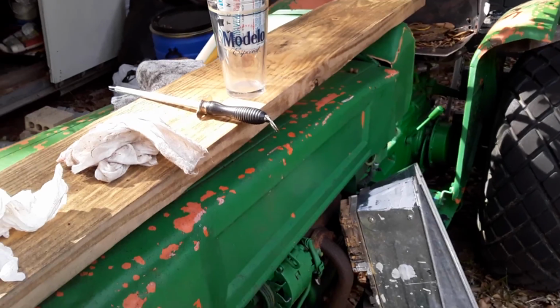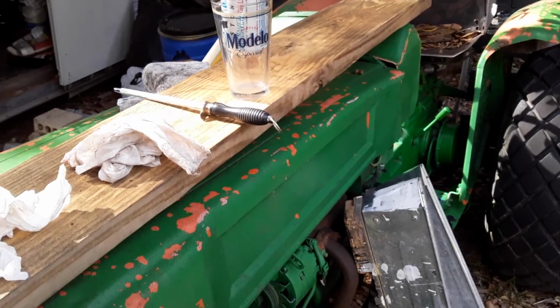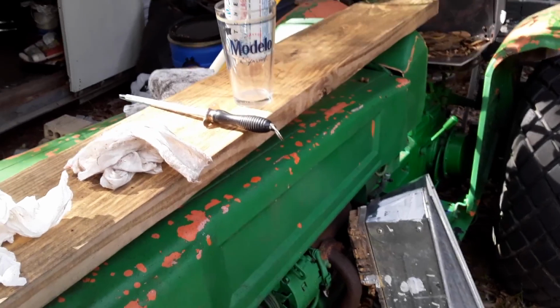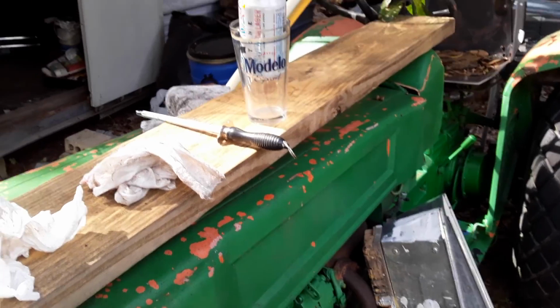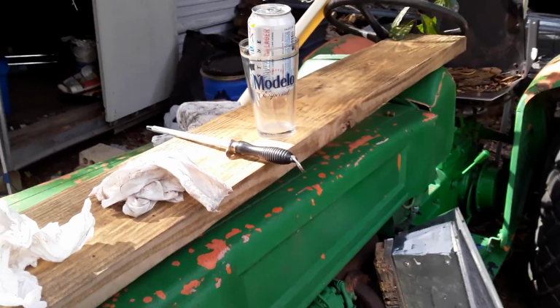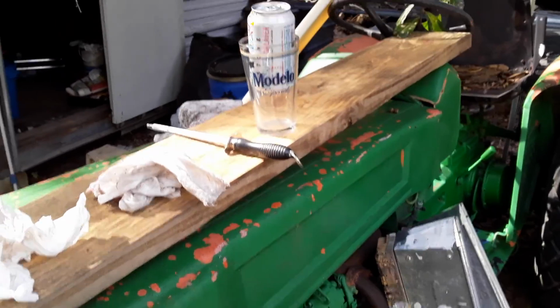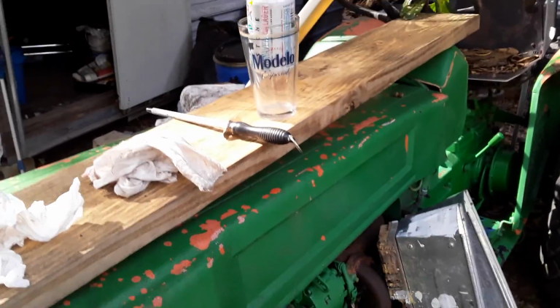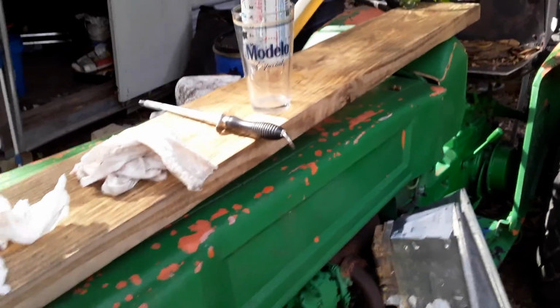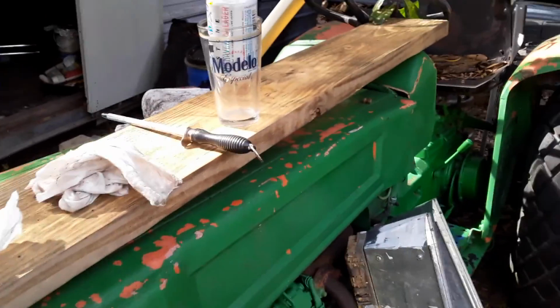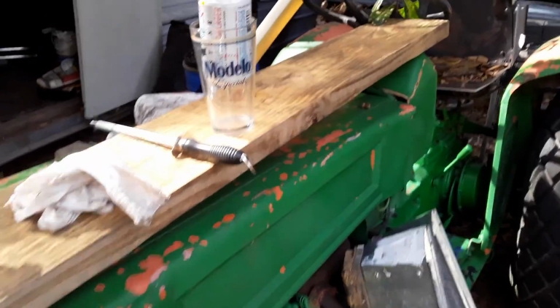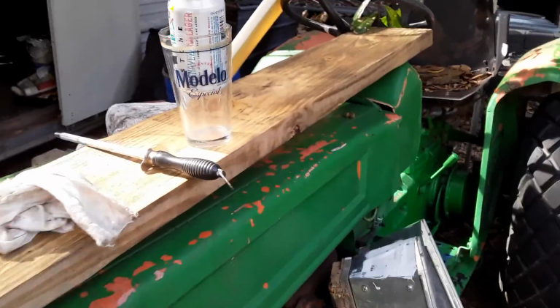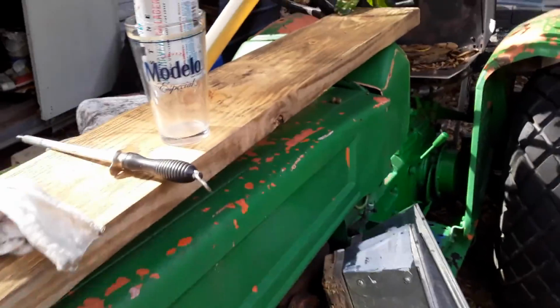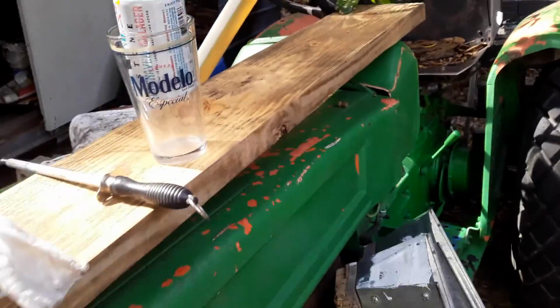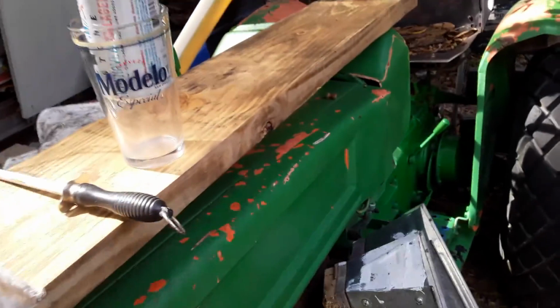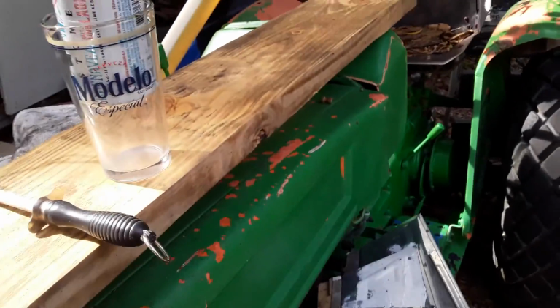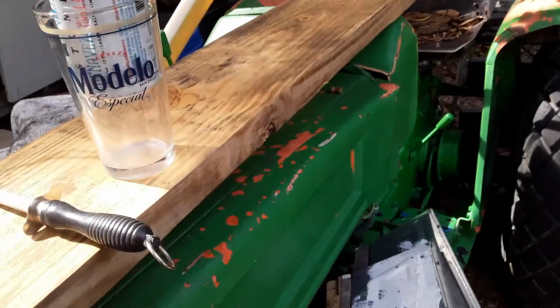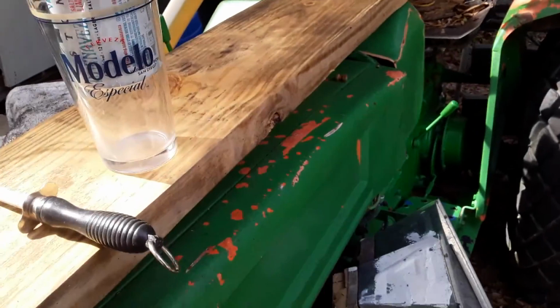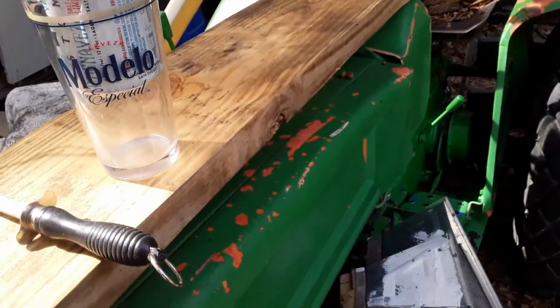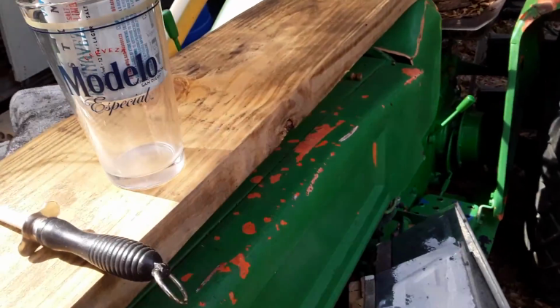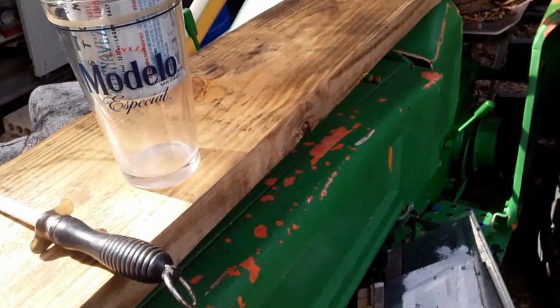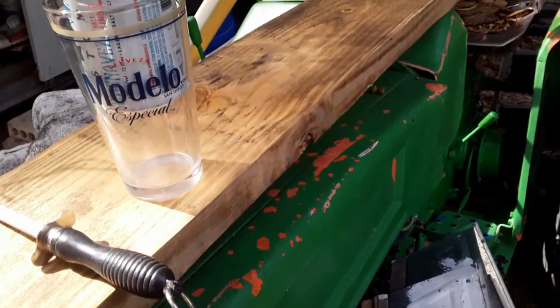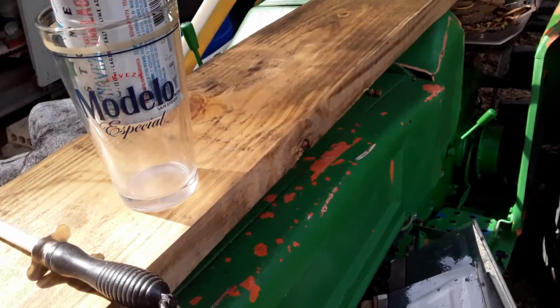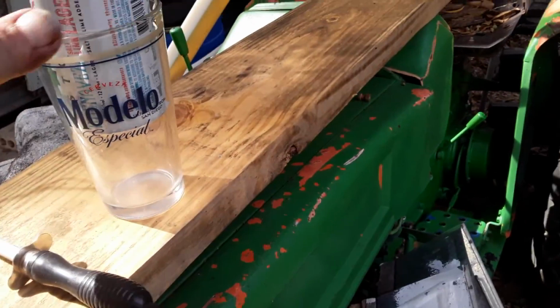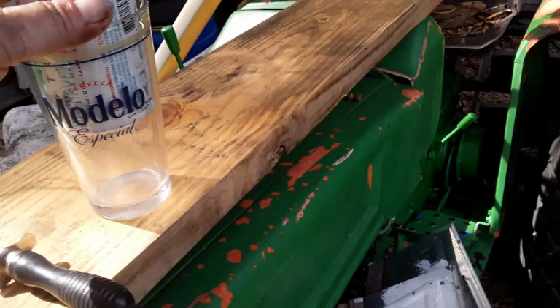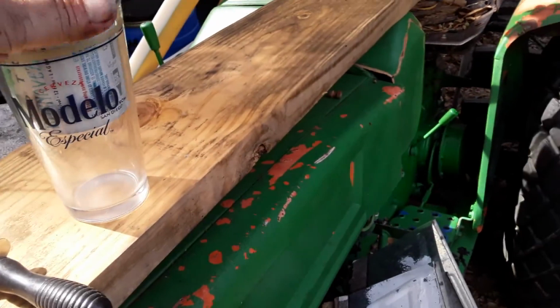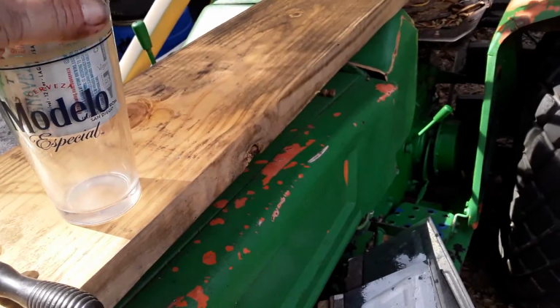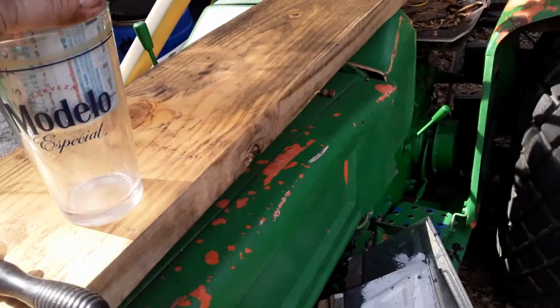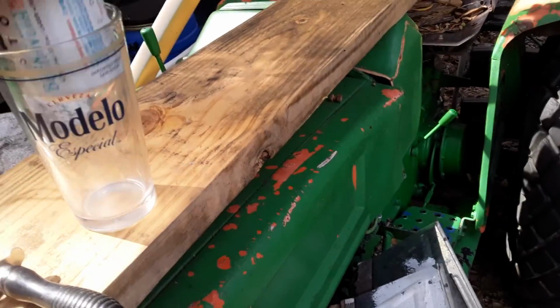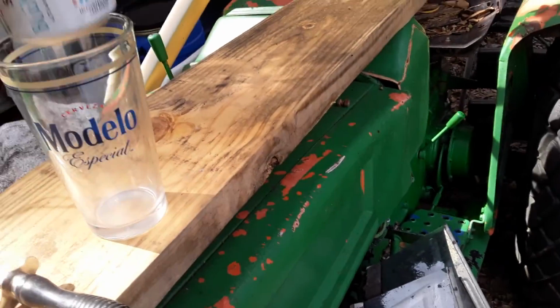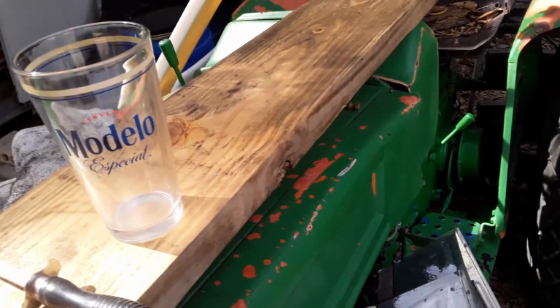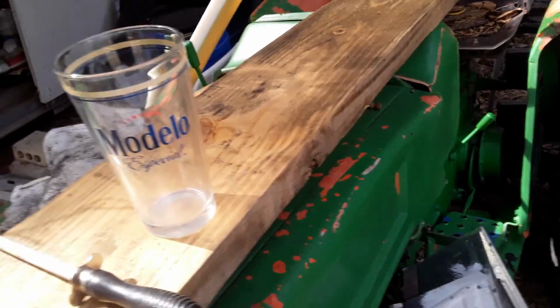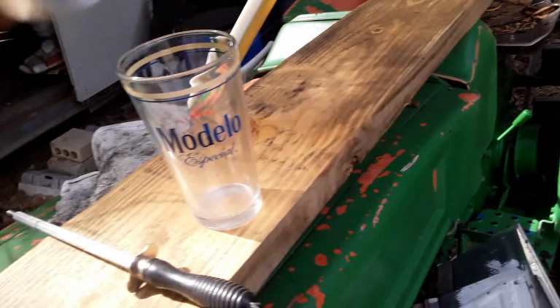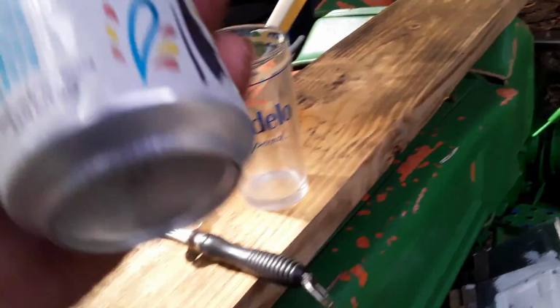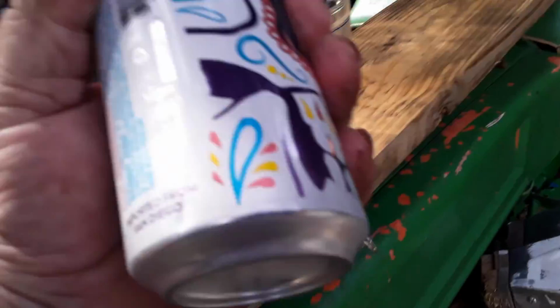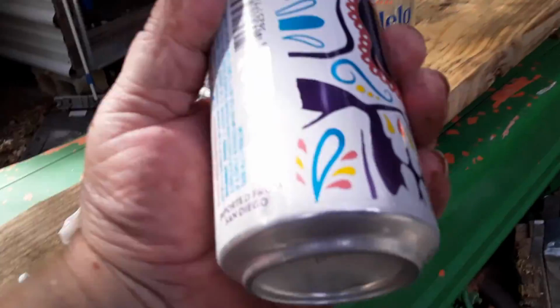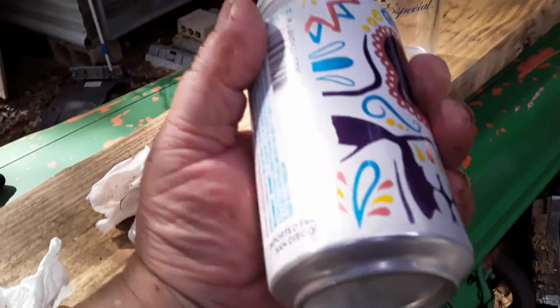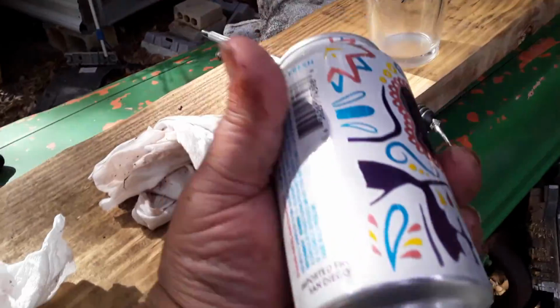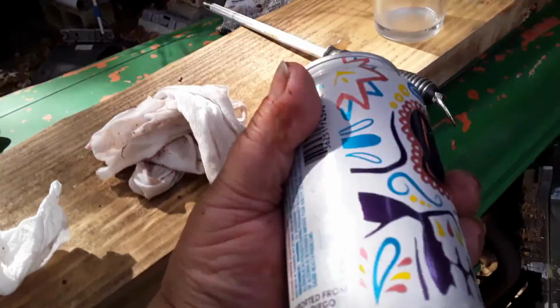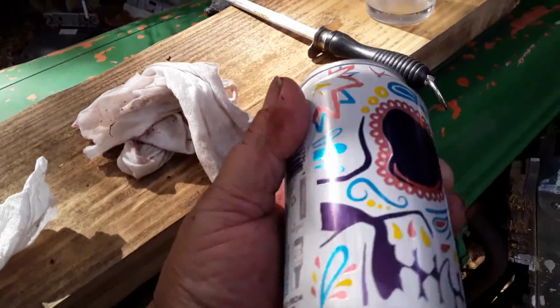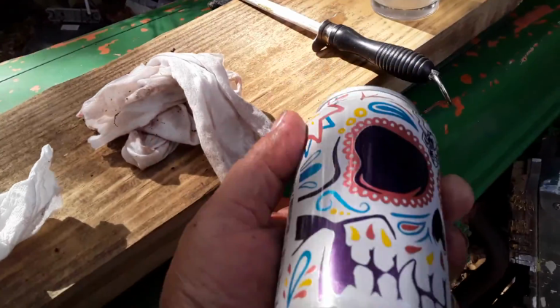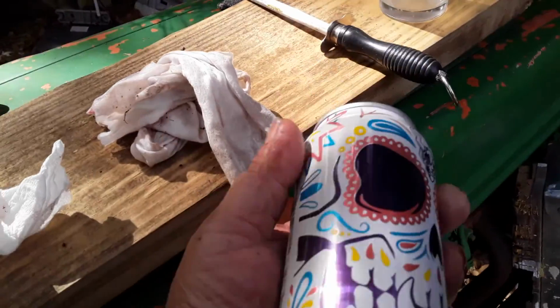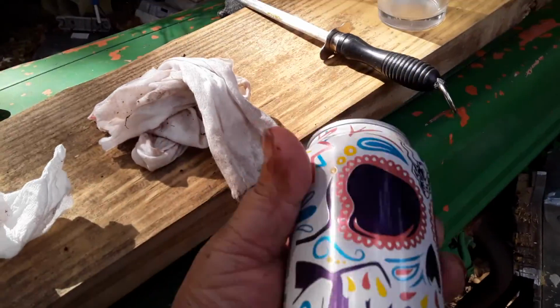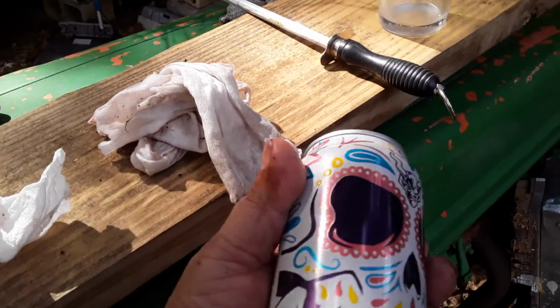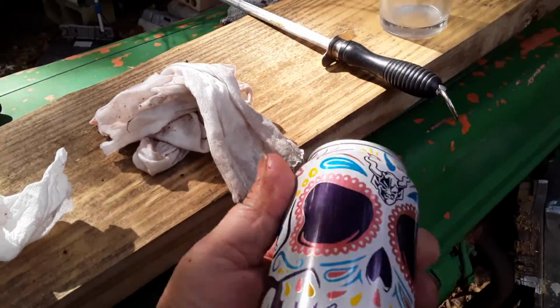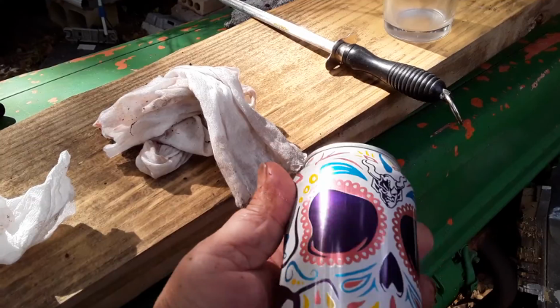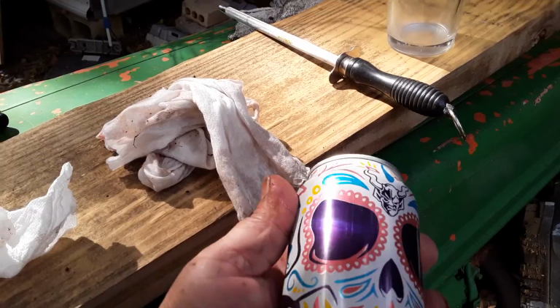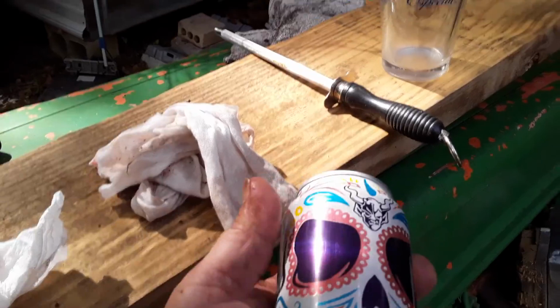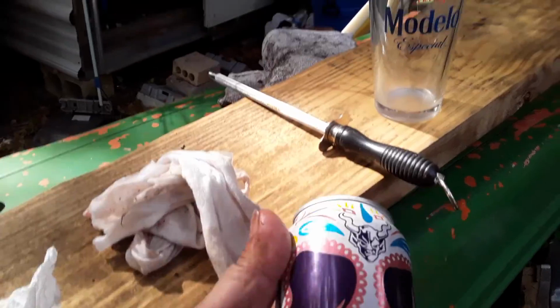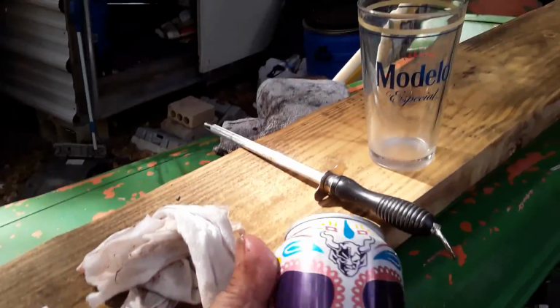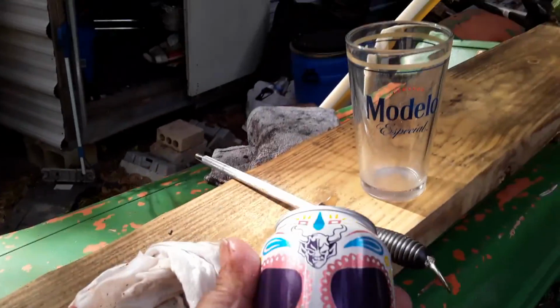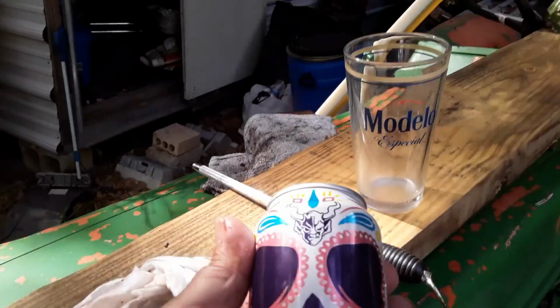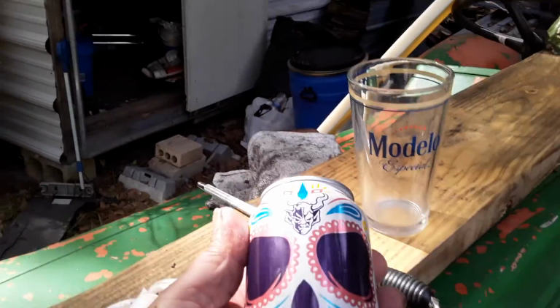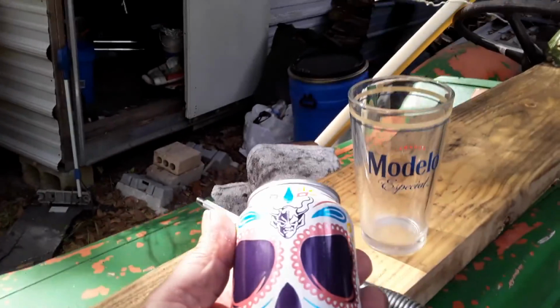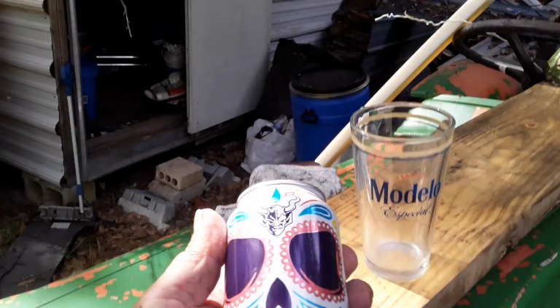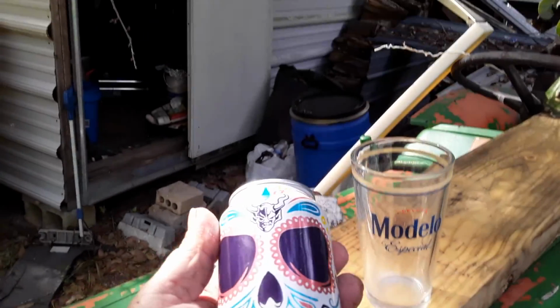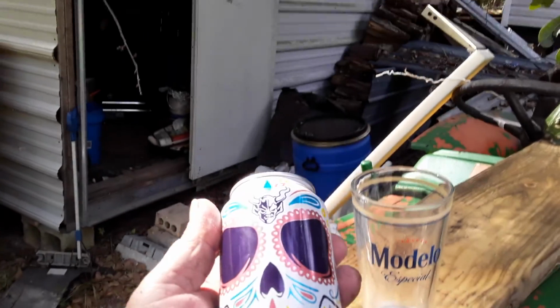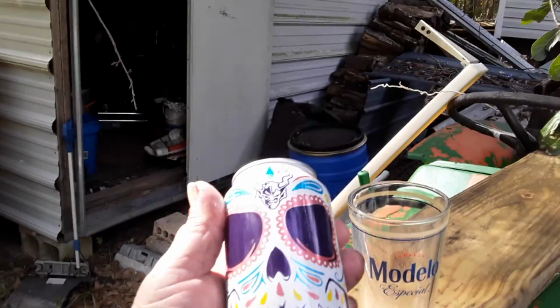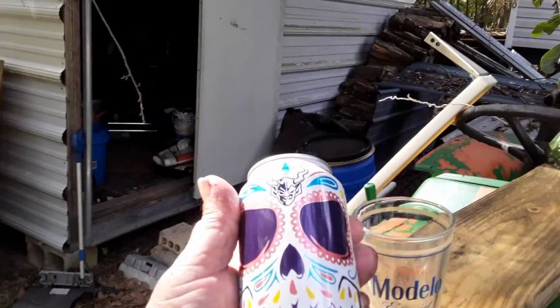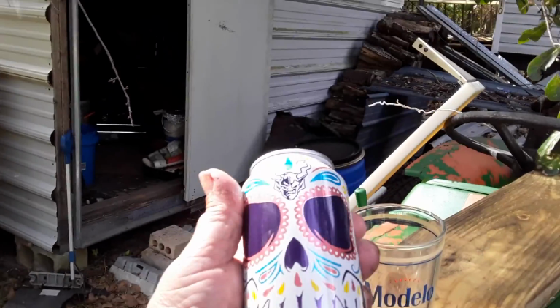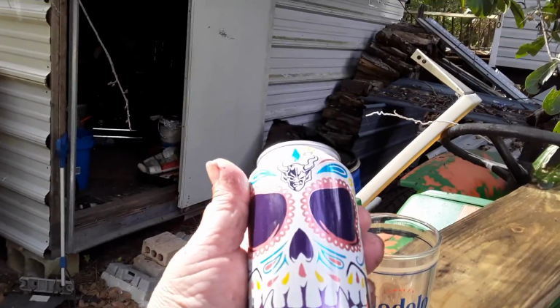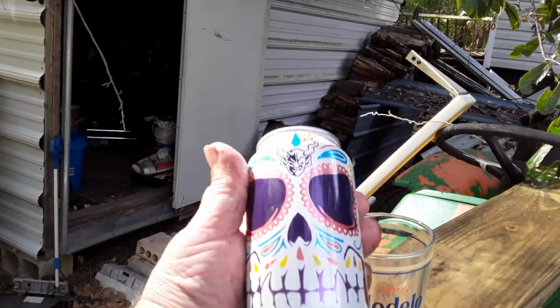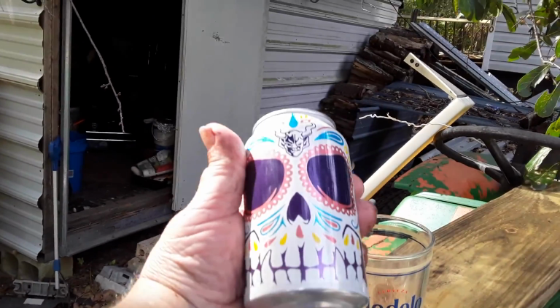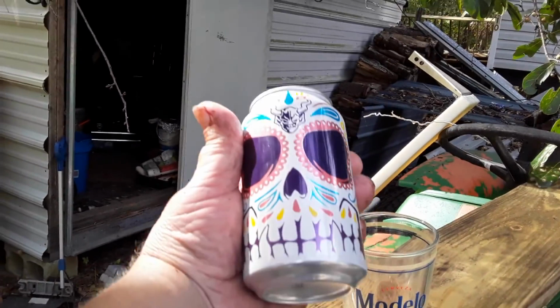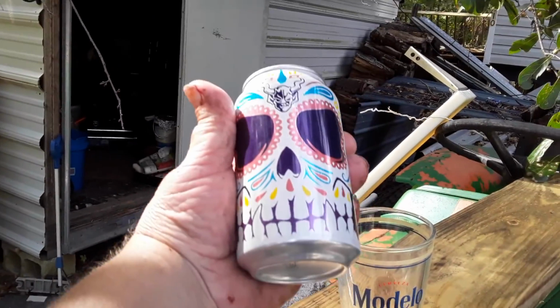Hello YouTube, how y'all doing today? We're going to do one today on a pretty can. I love that can.